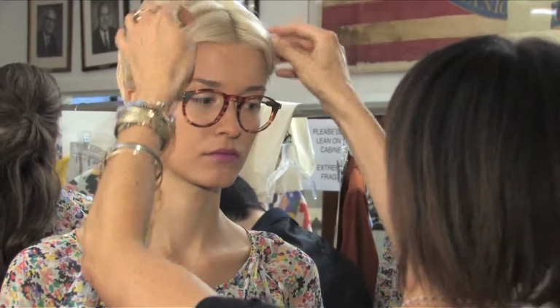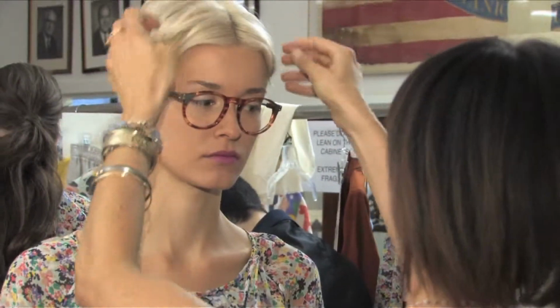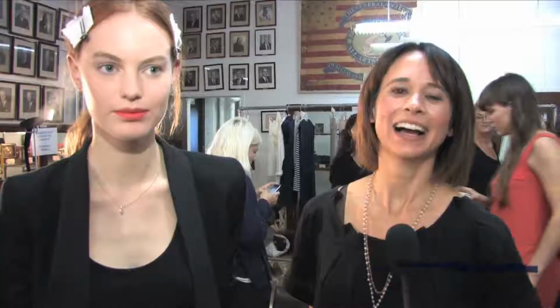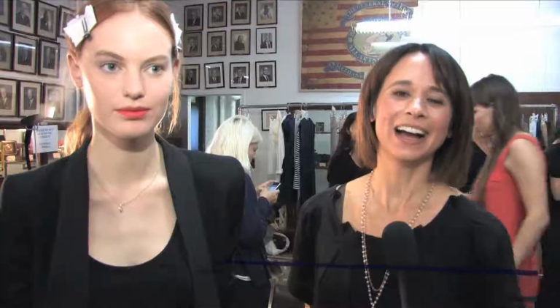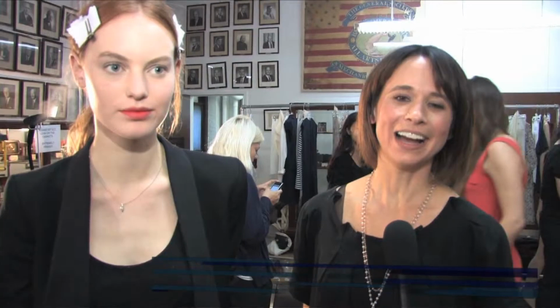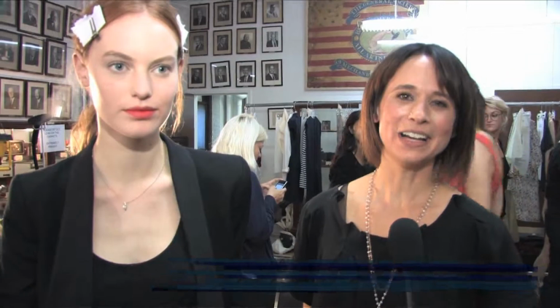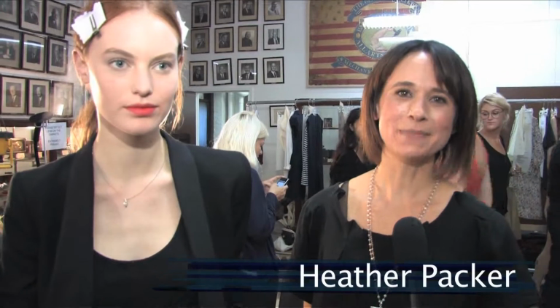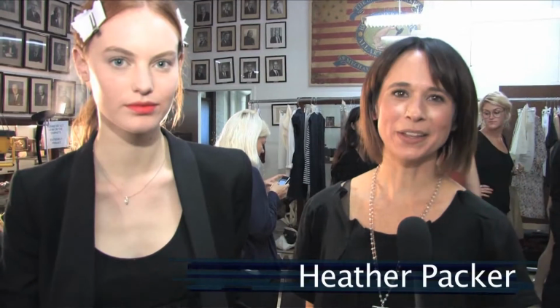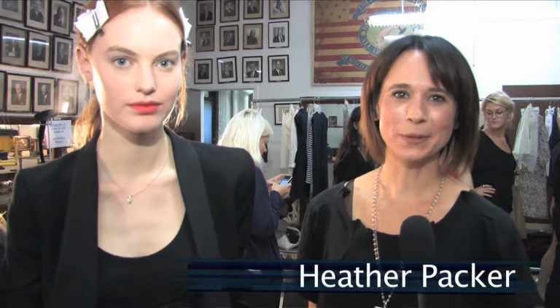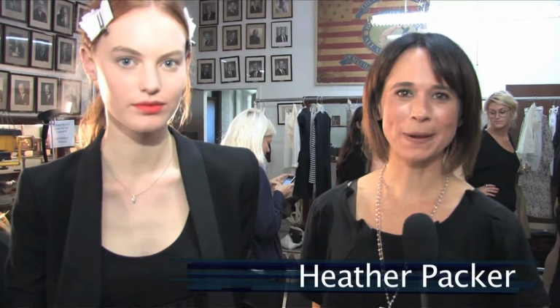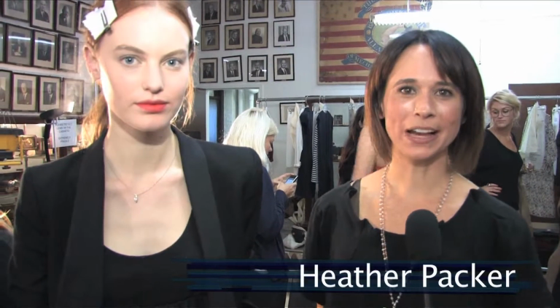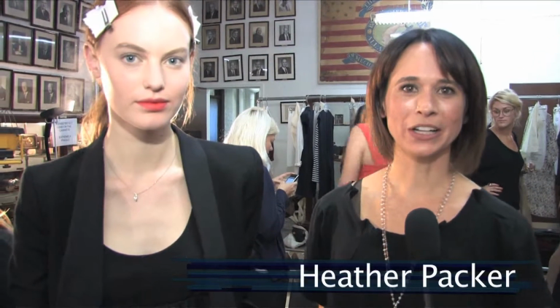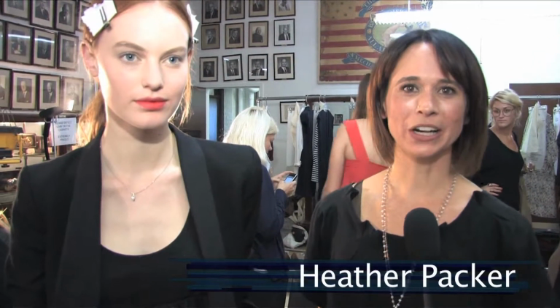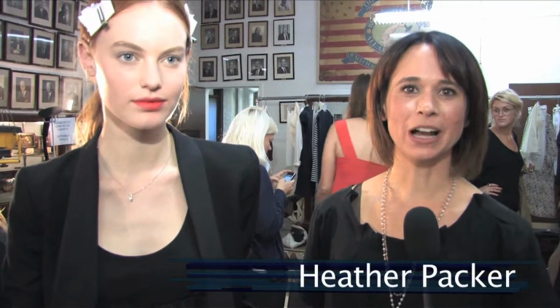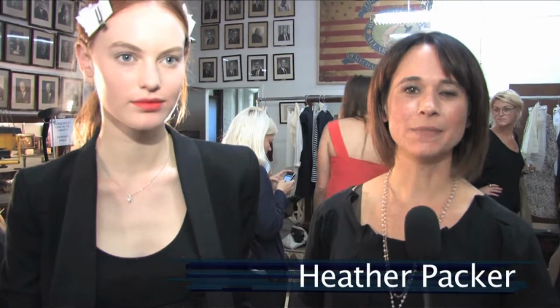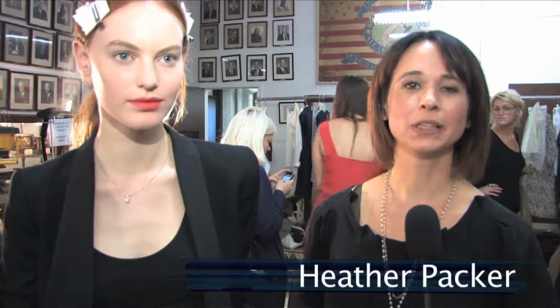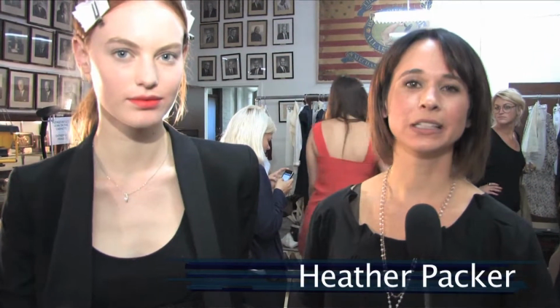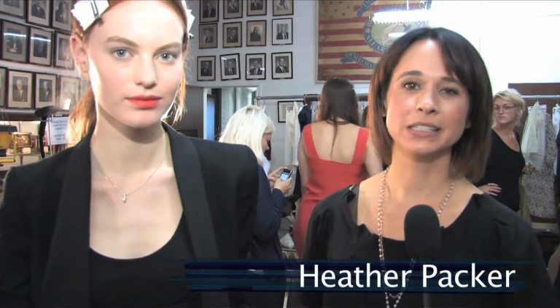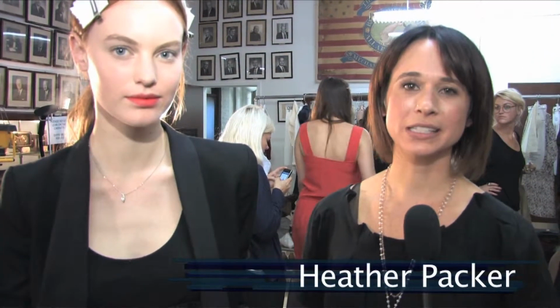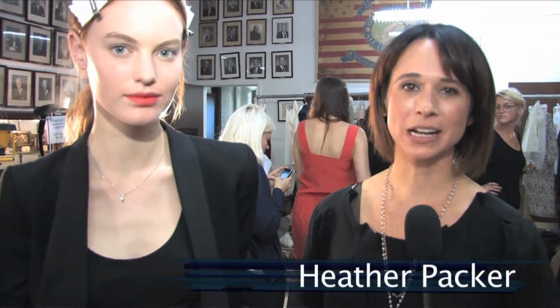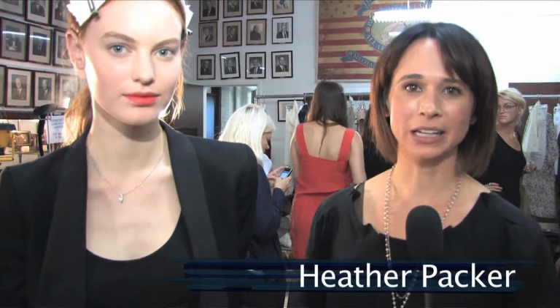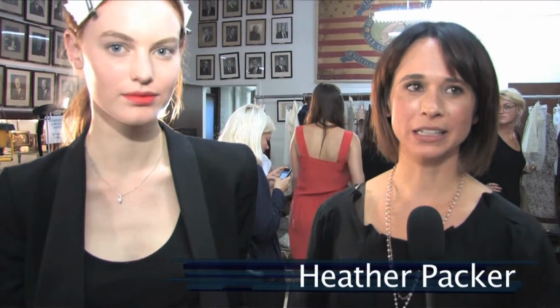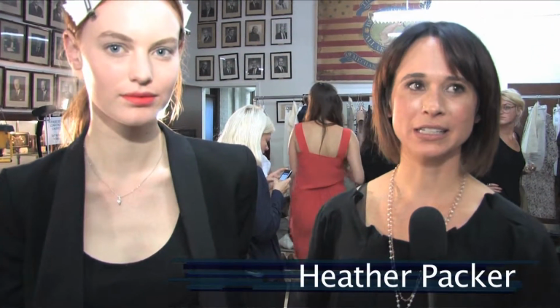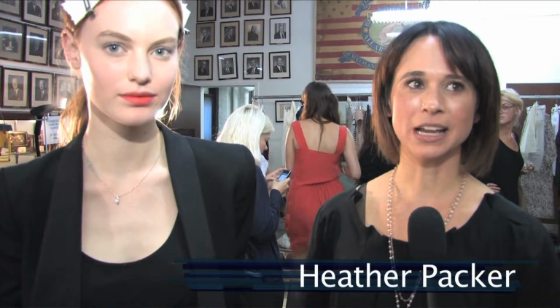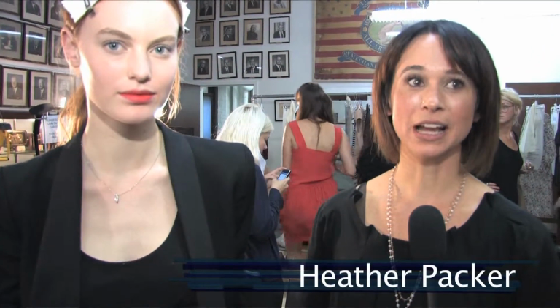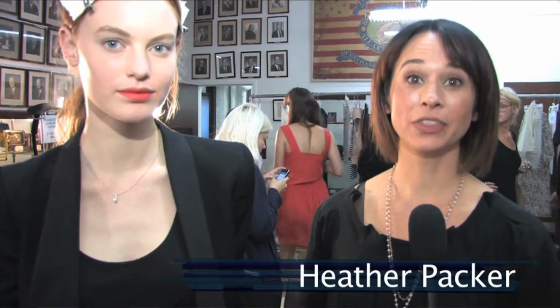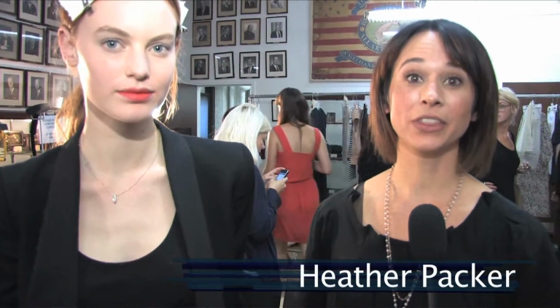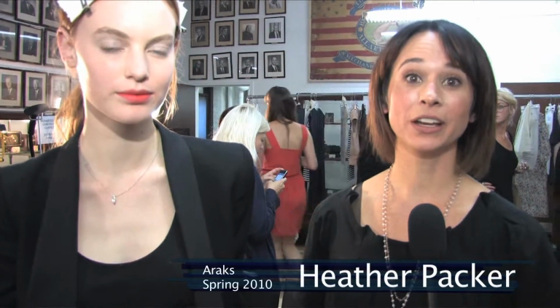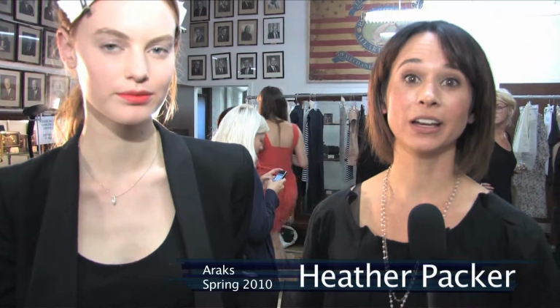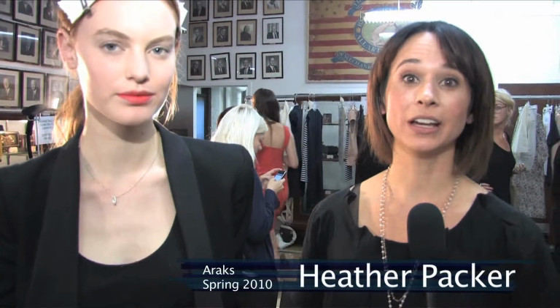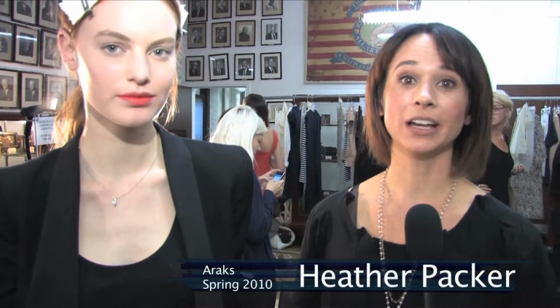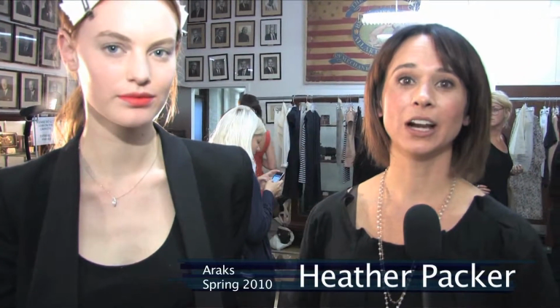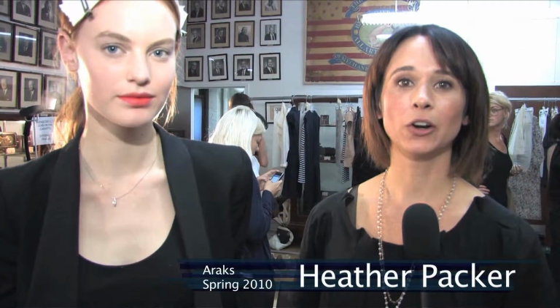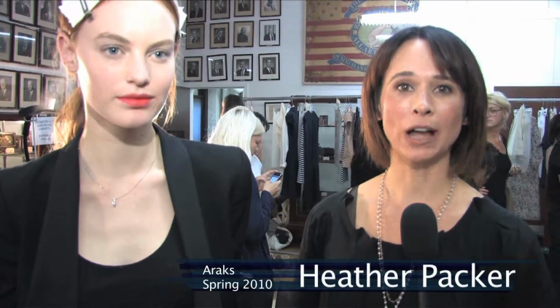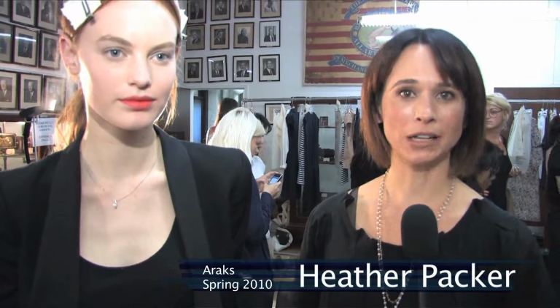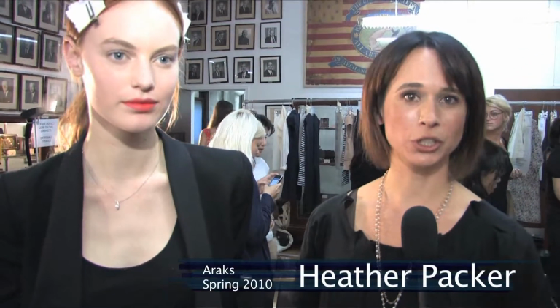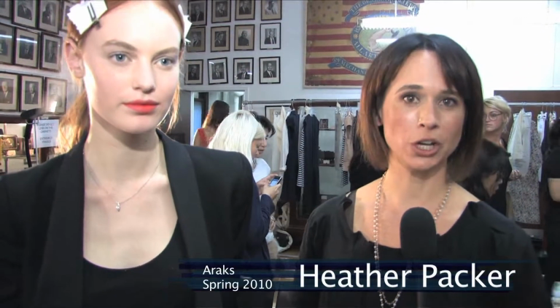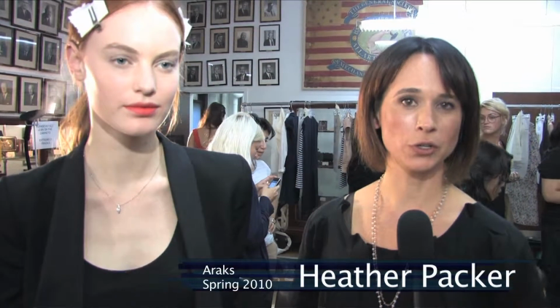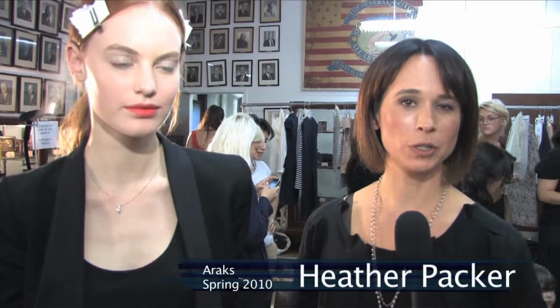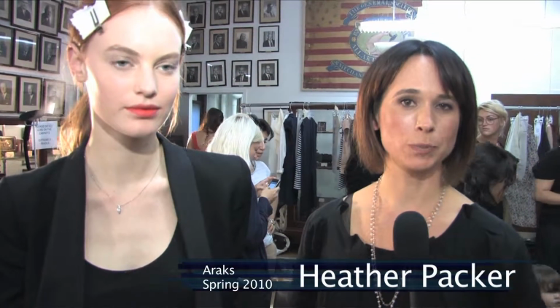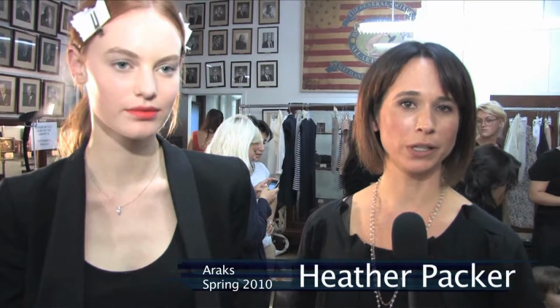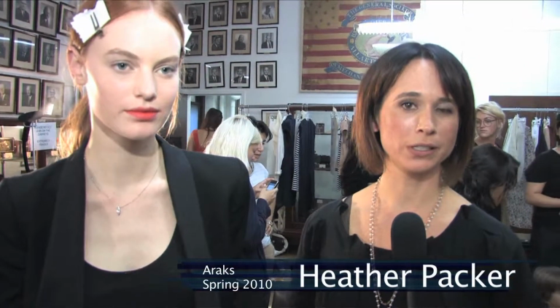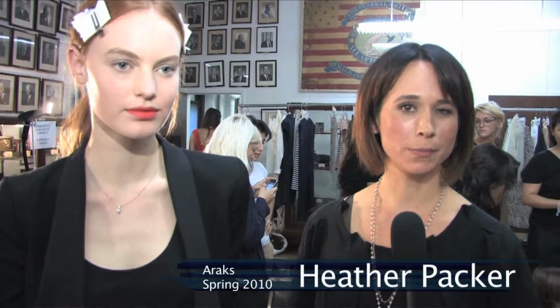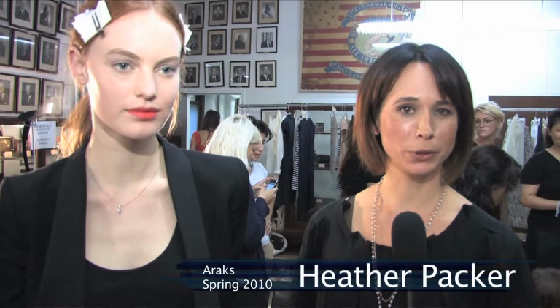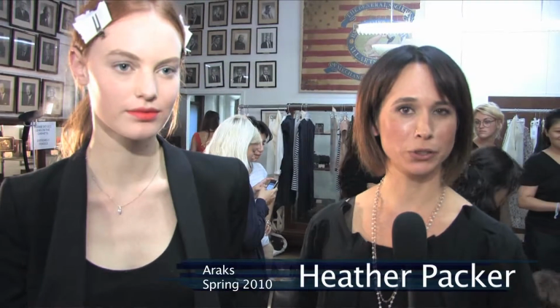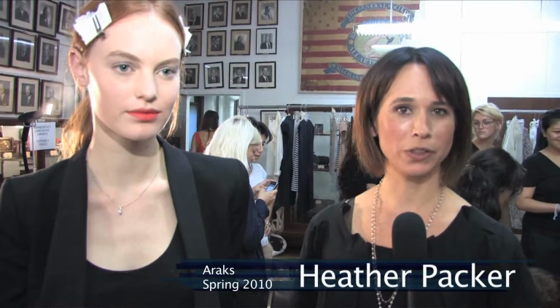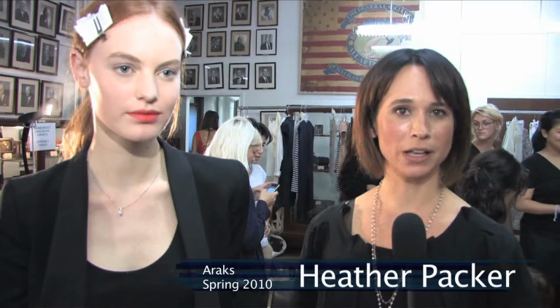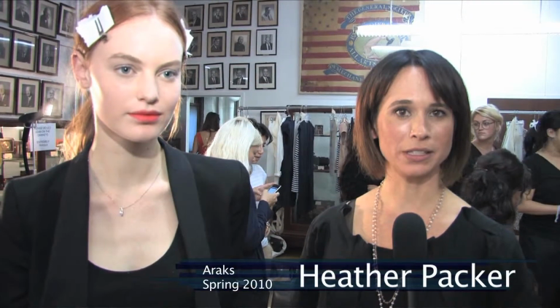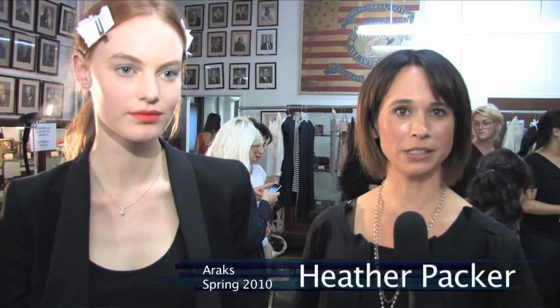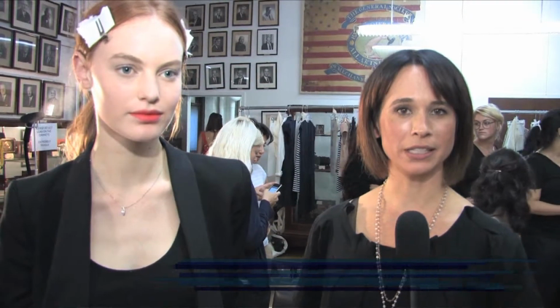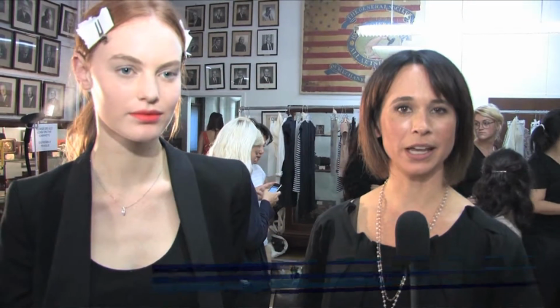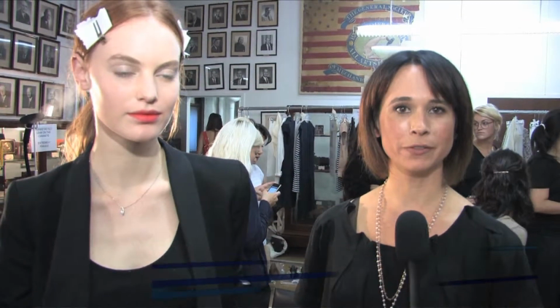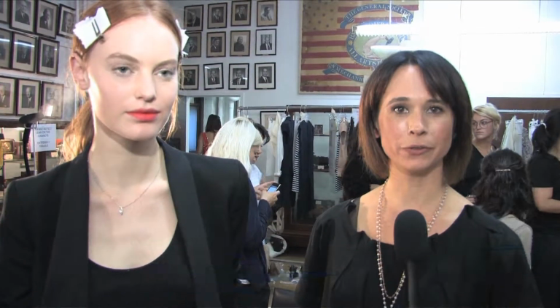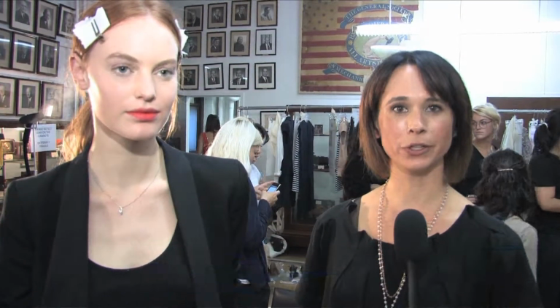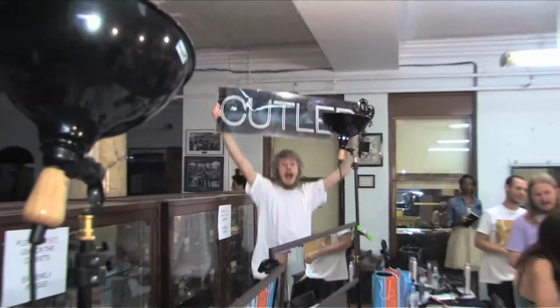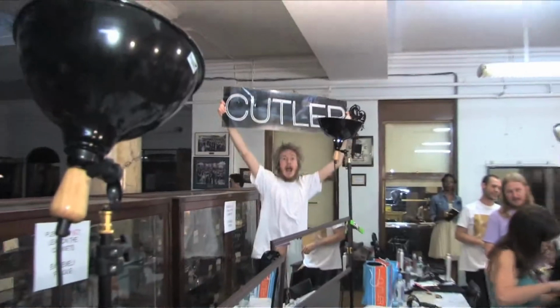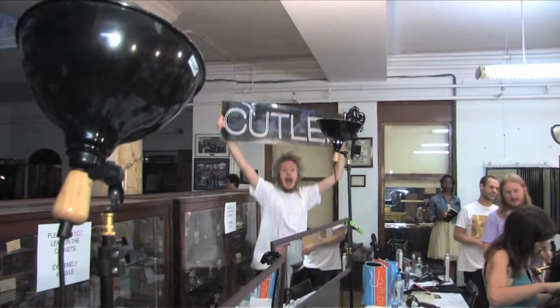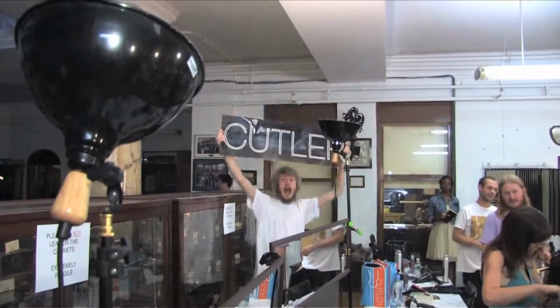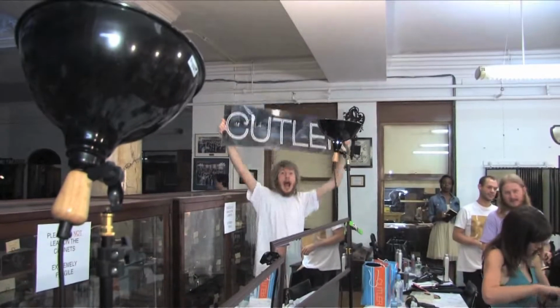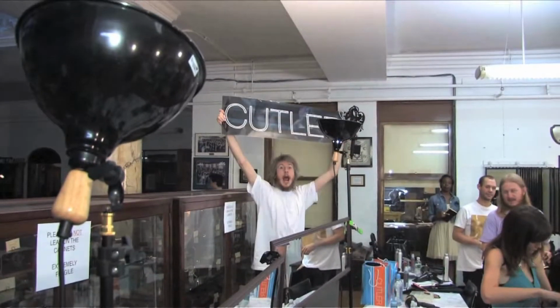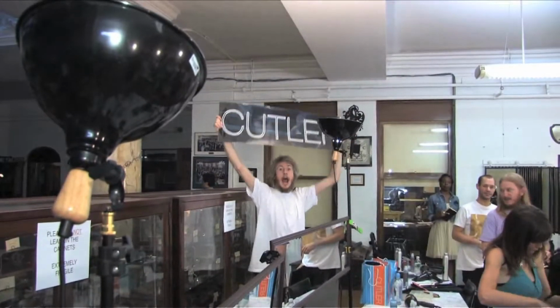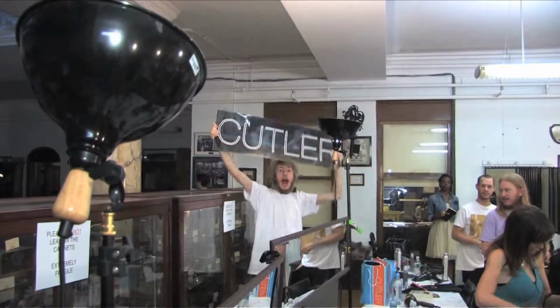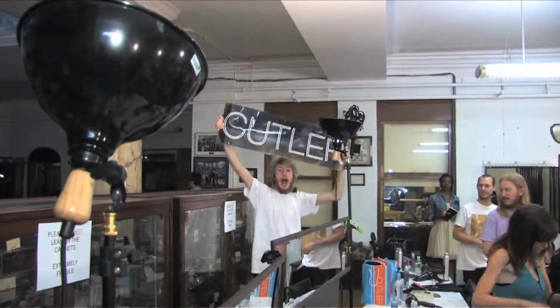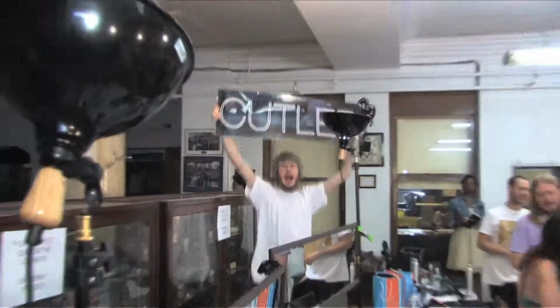Hi, I'm Heather Packer. I'm the lead stylist at the Iraq show Spring-Summer 2010 for Cutler Salon.